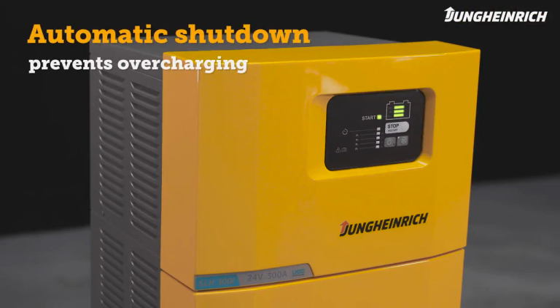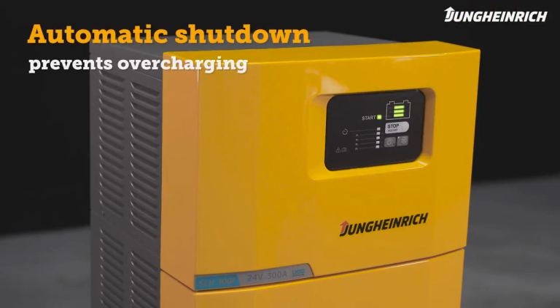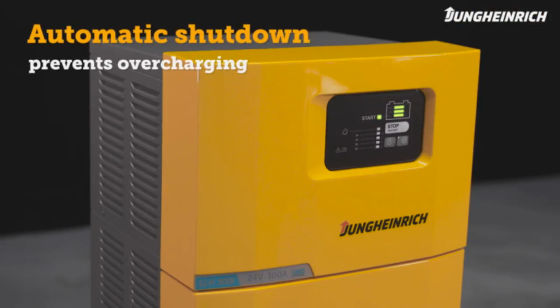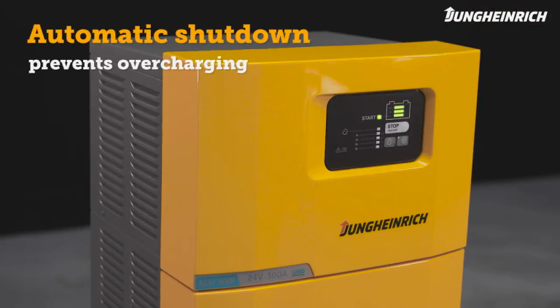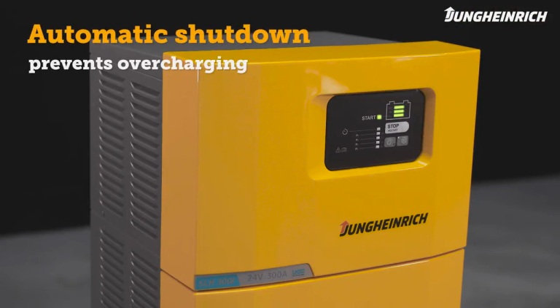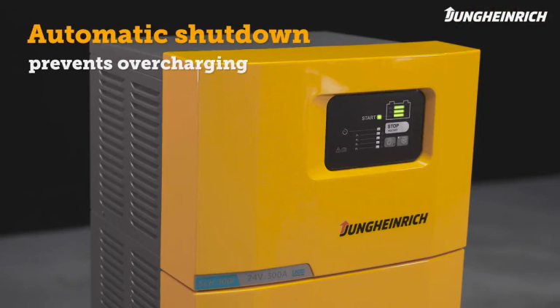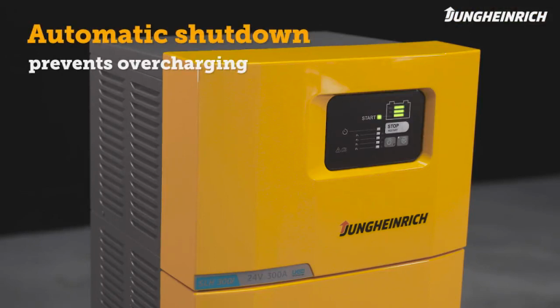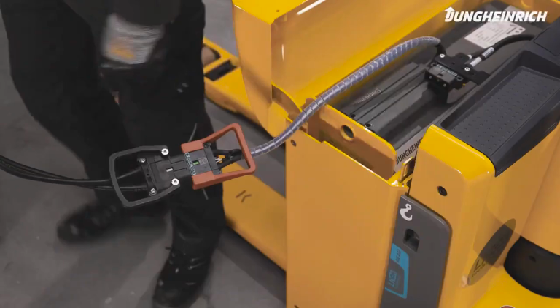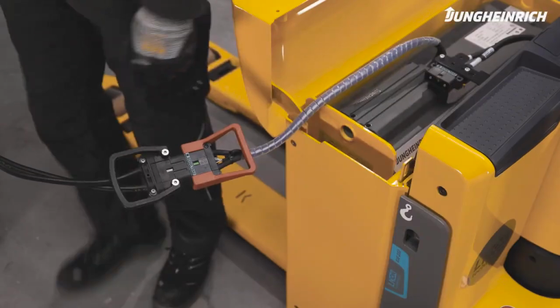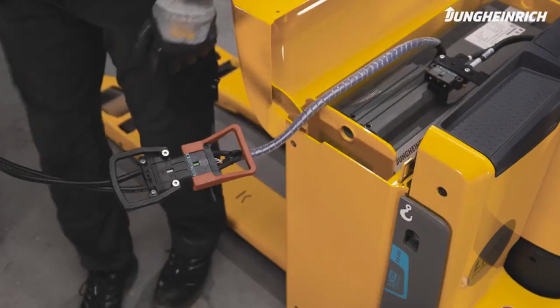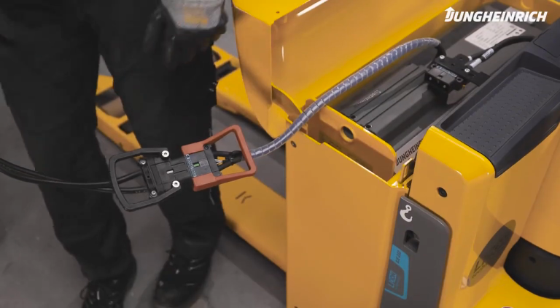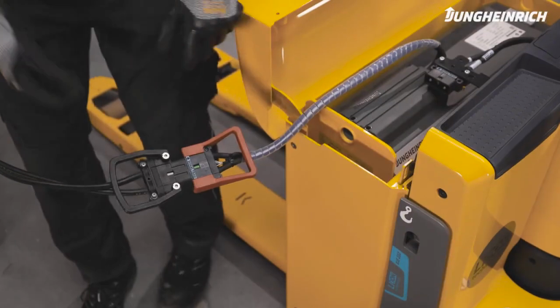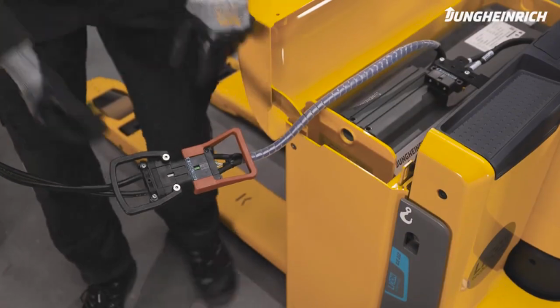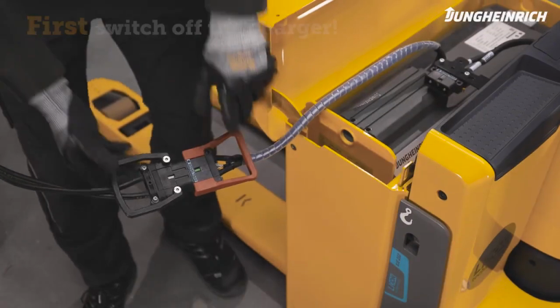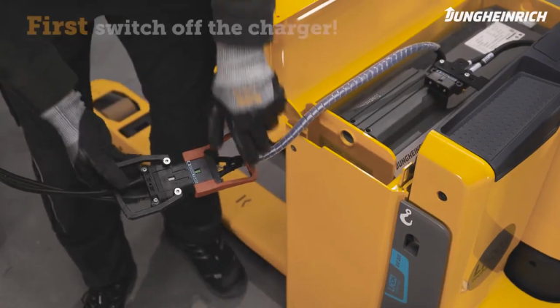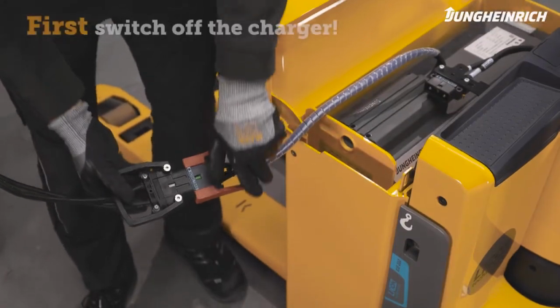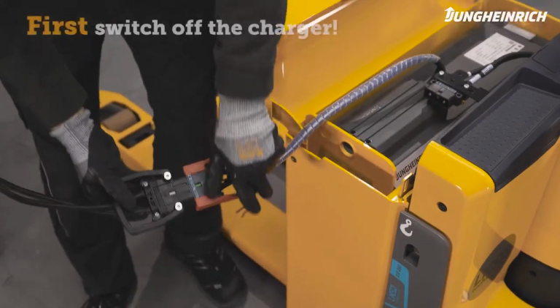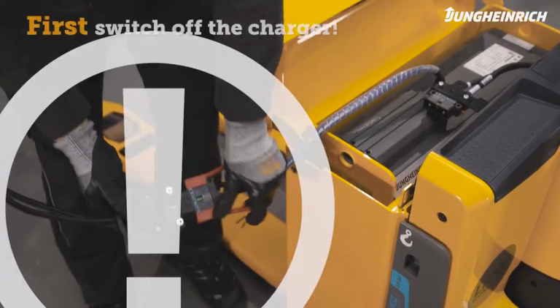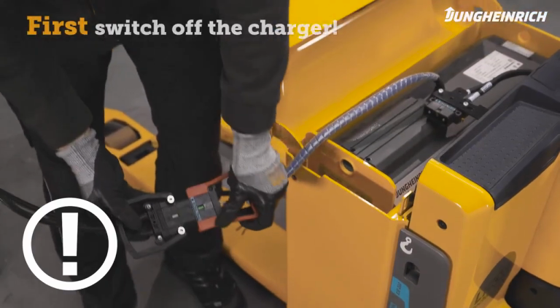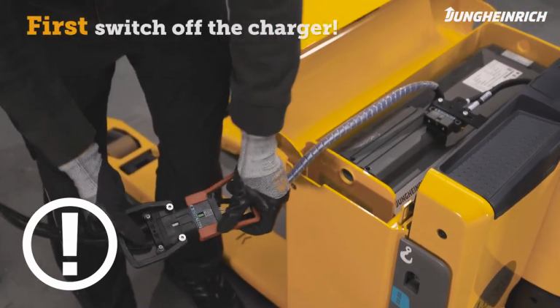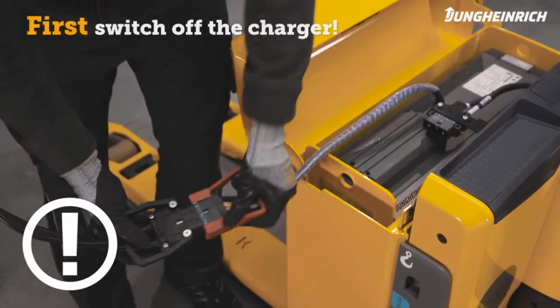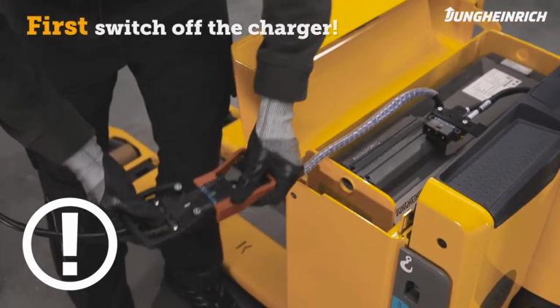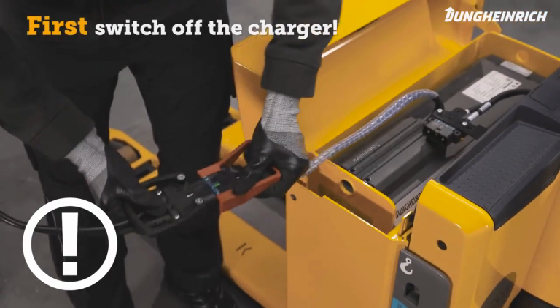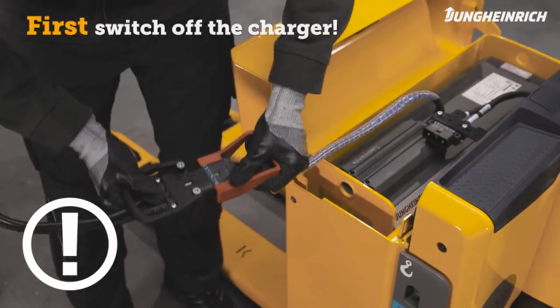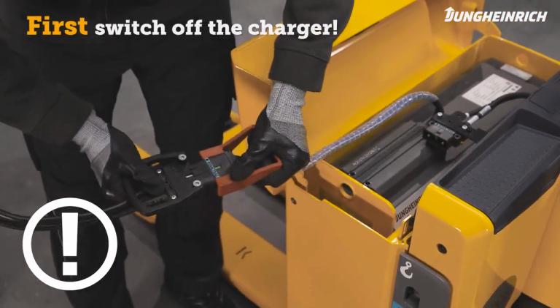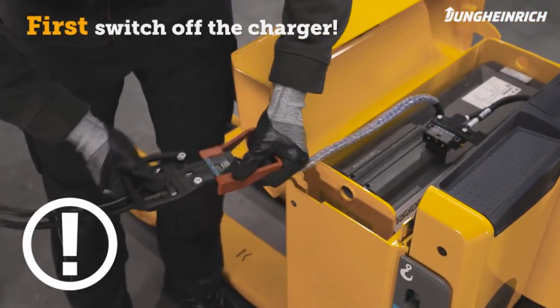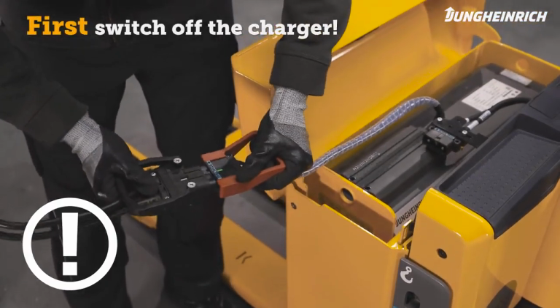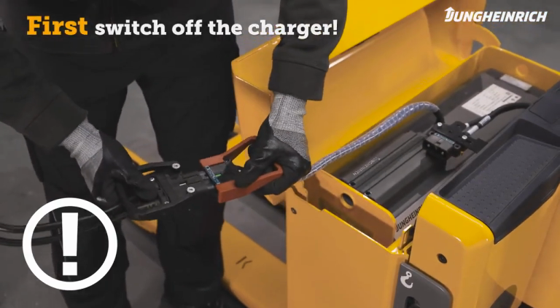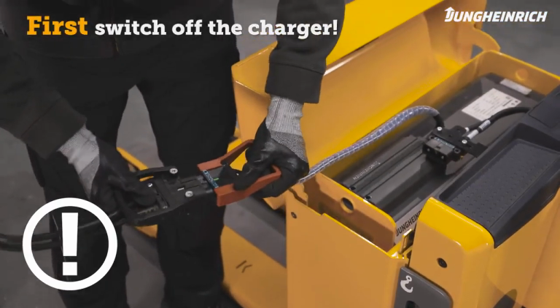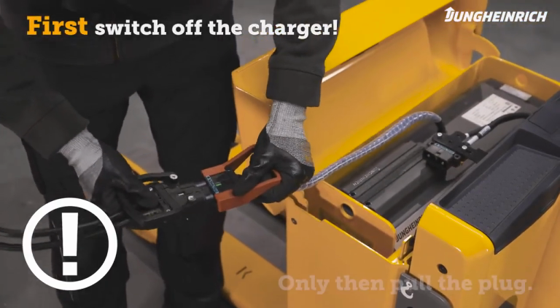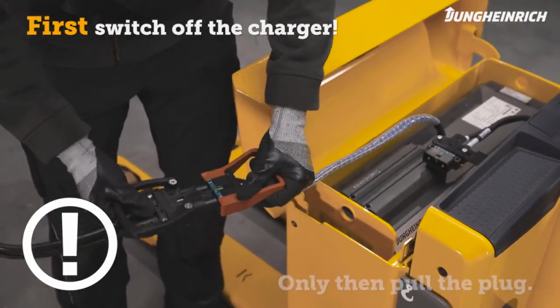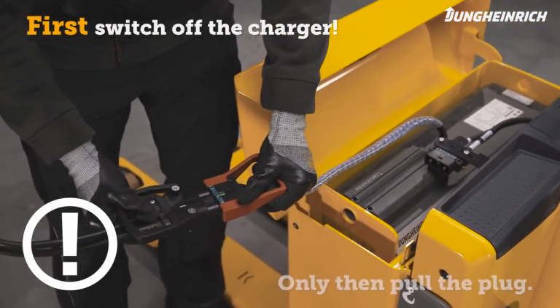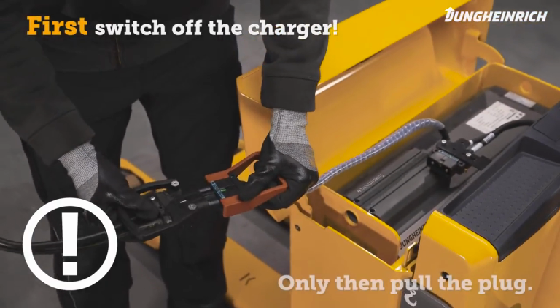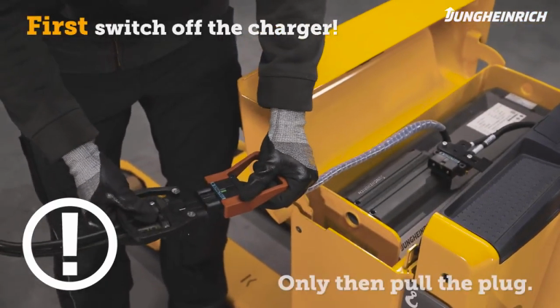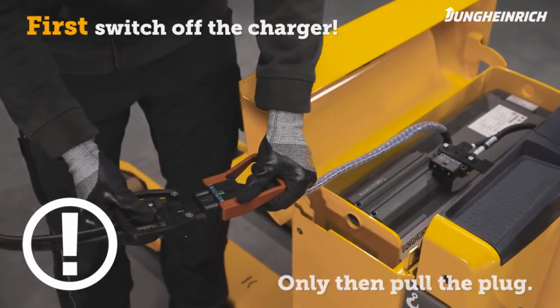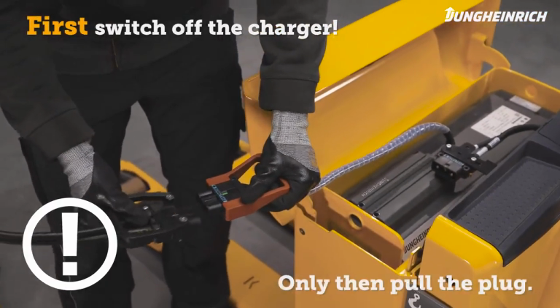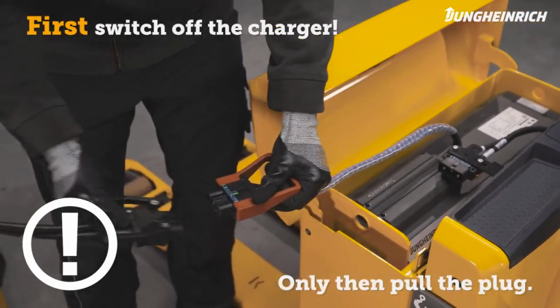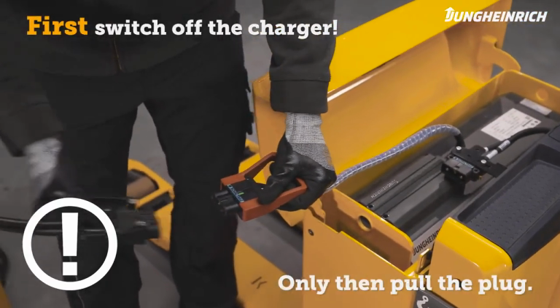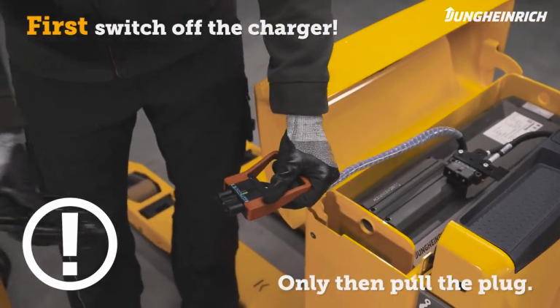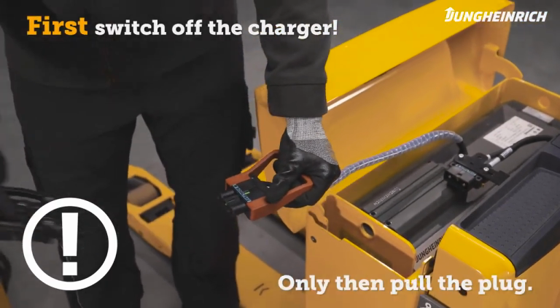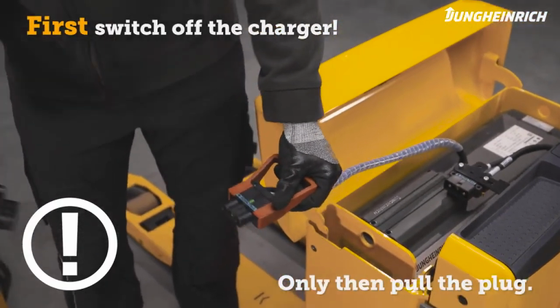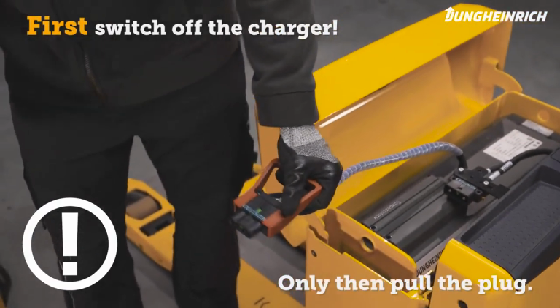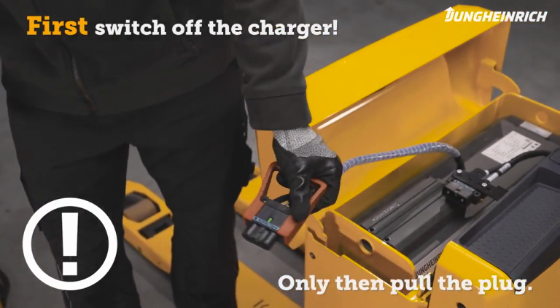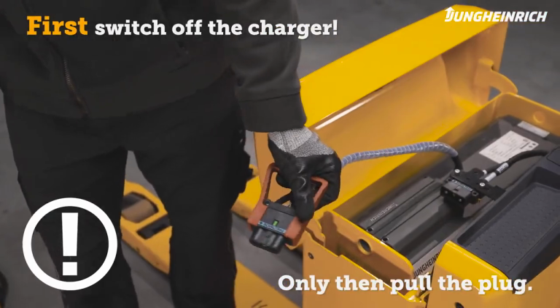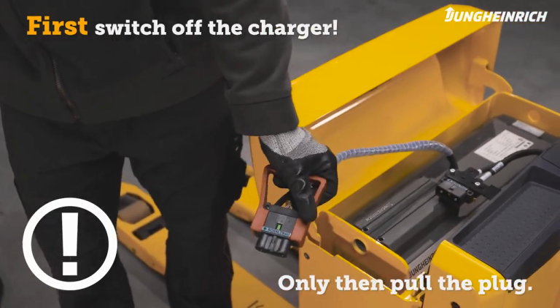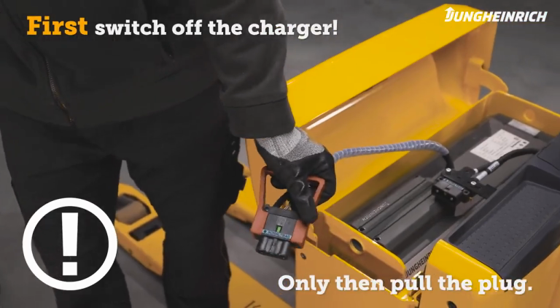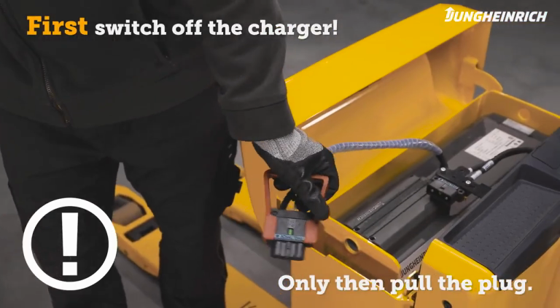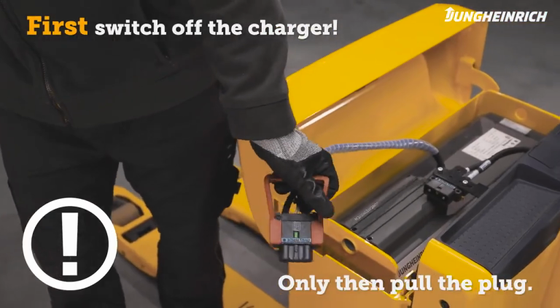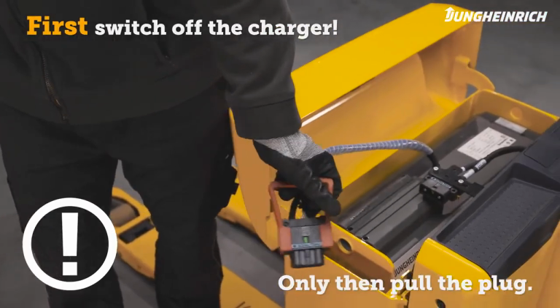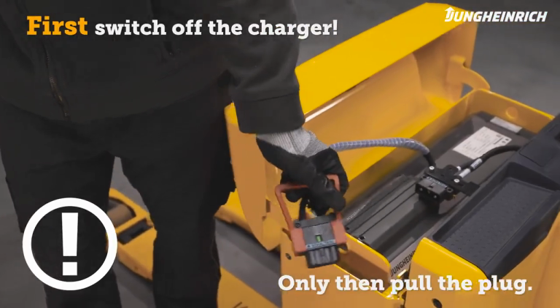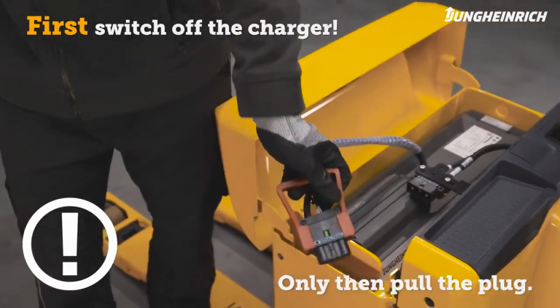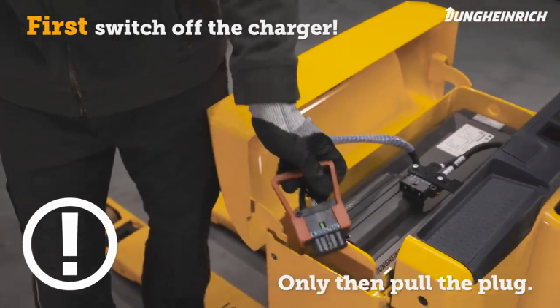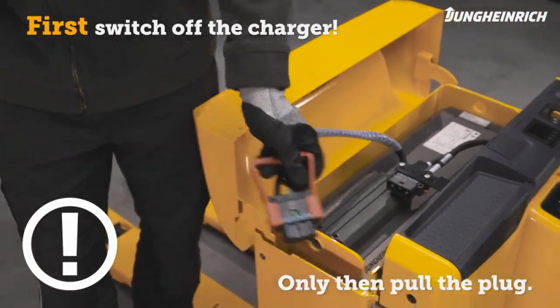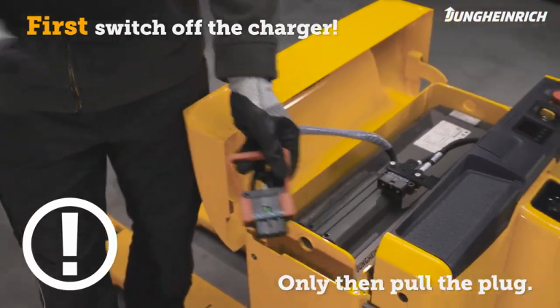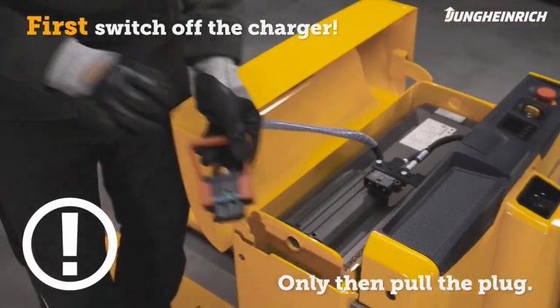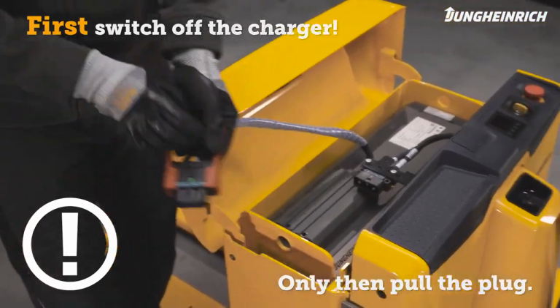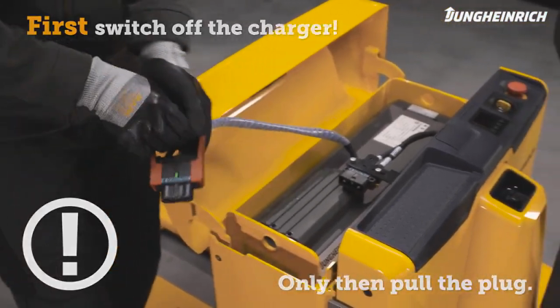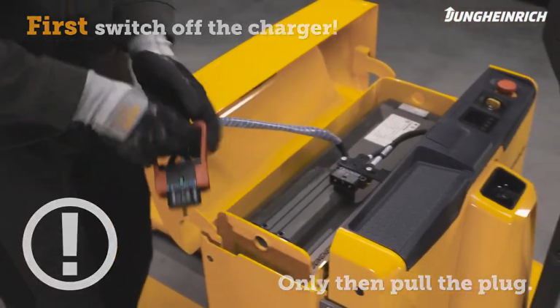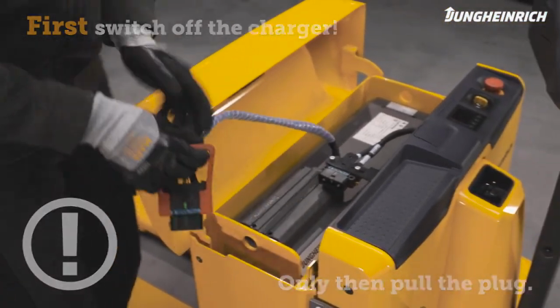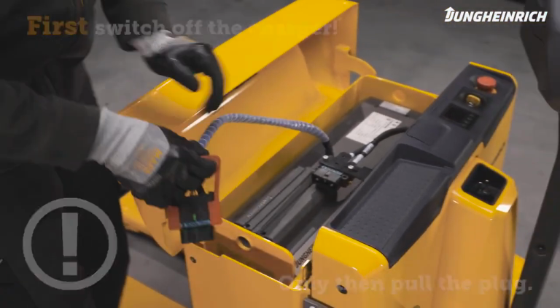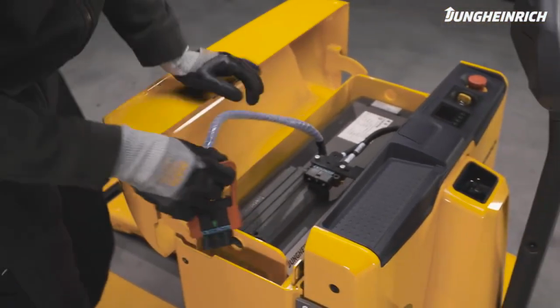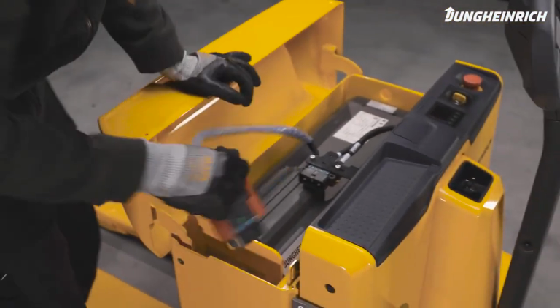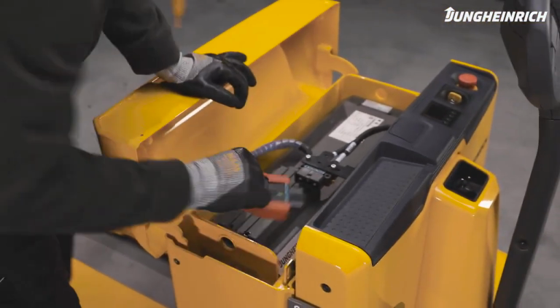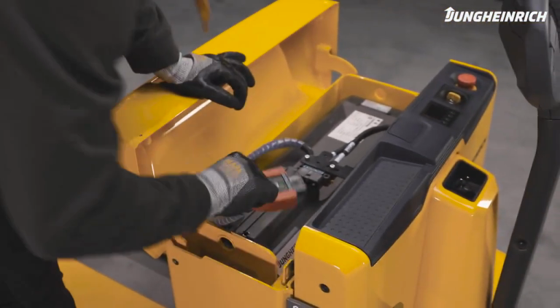If charging is interrupted, always turn off the charger first before disconnecting the truck from the charger.